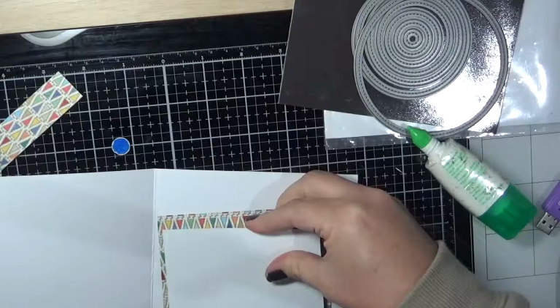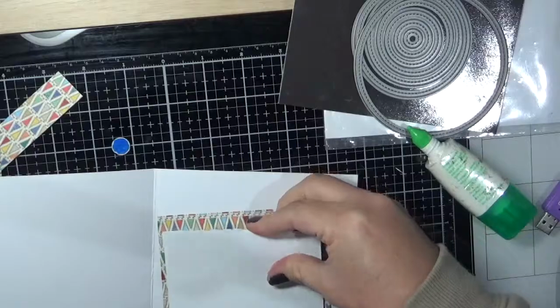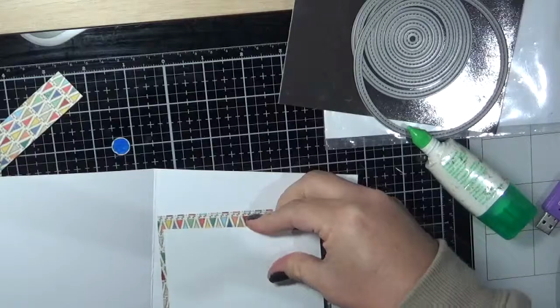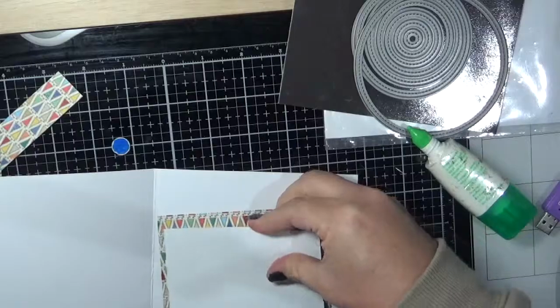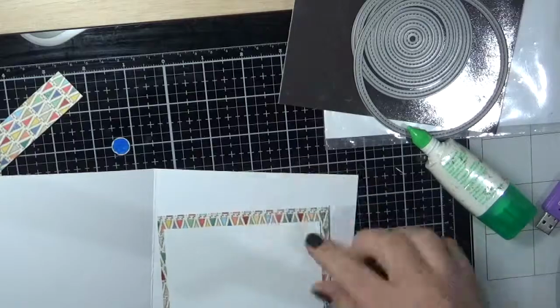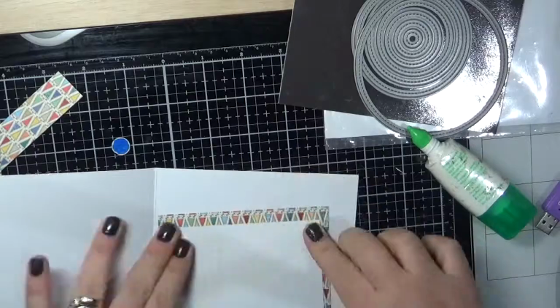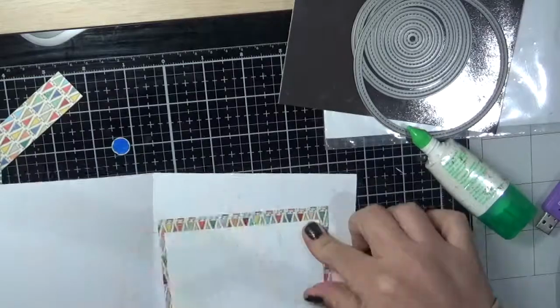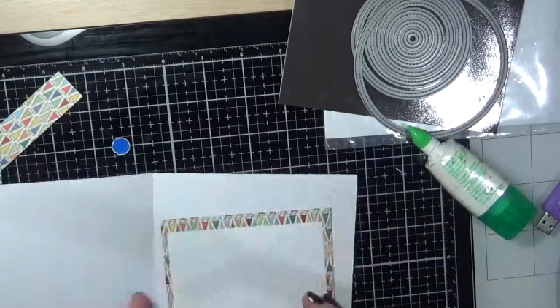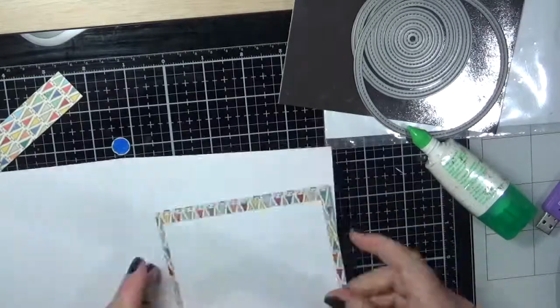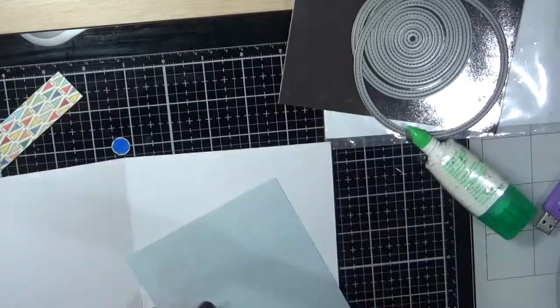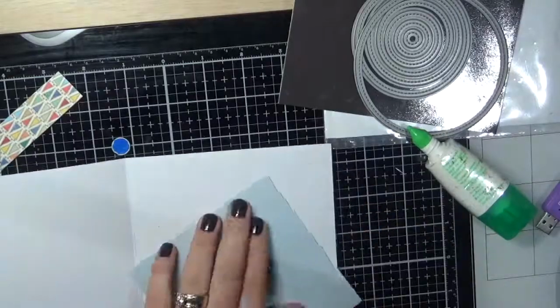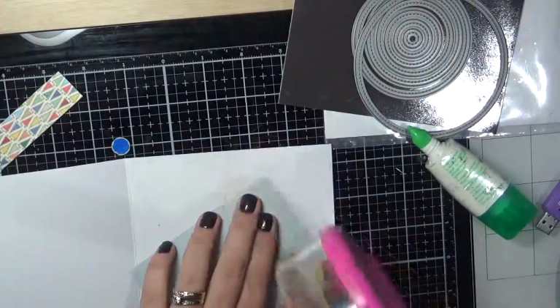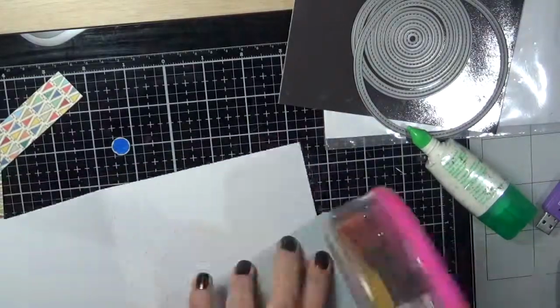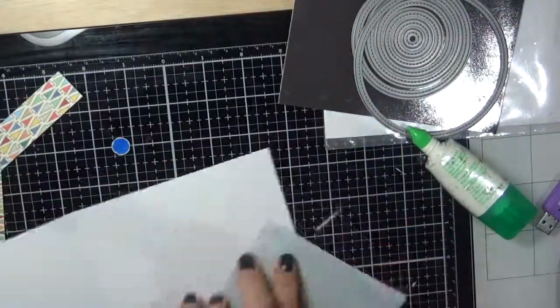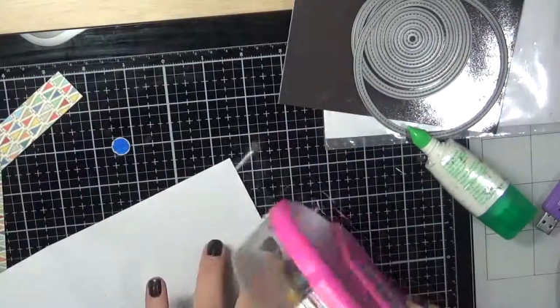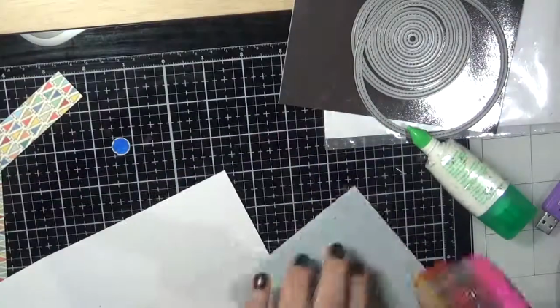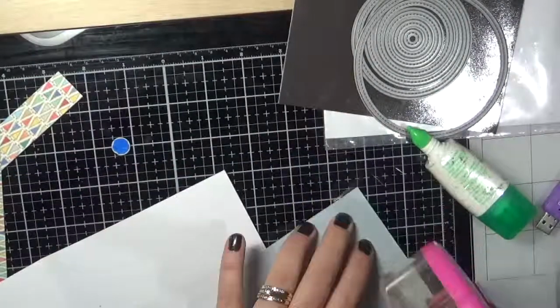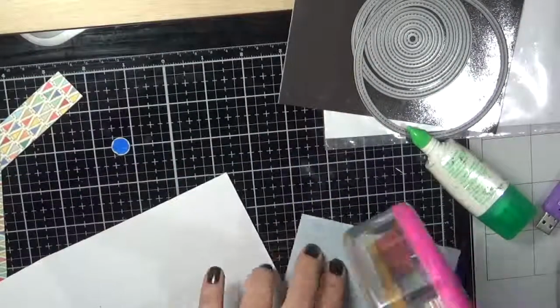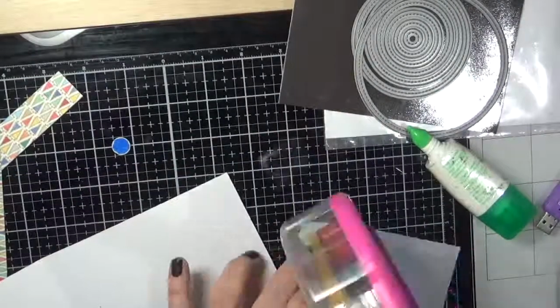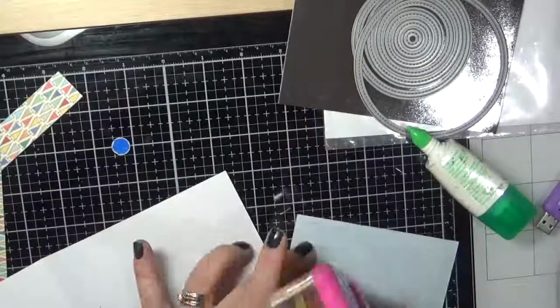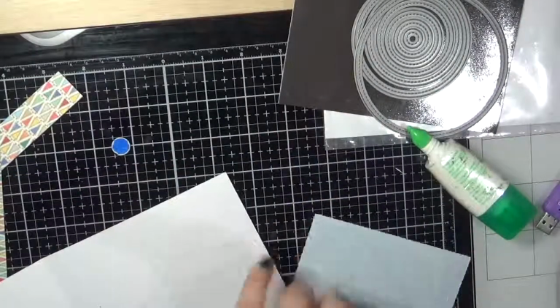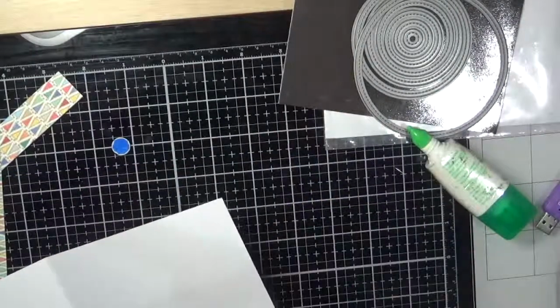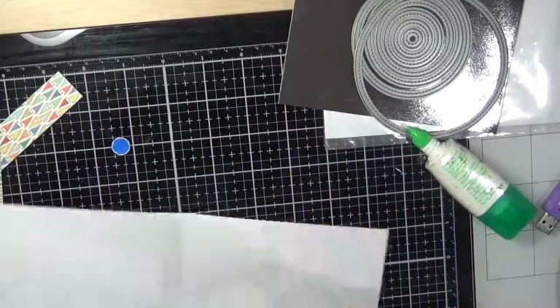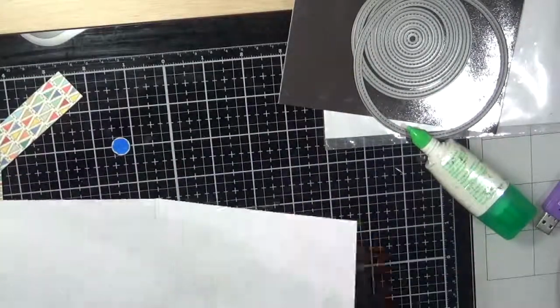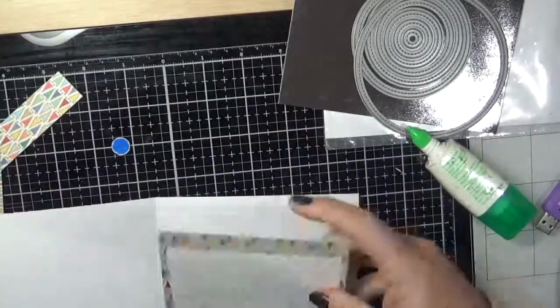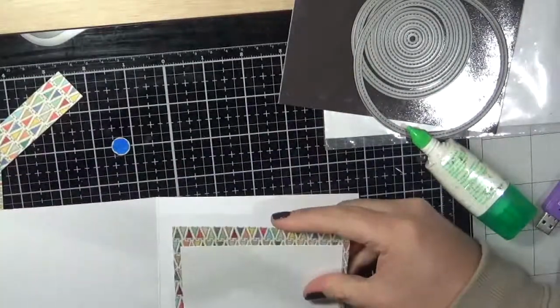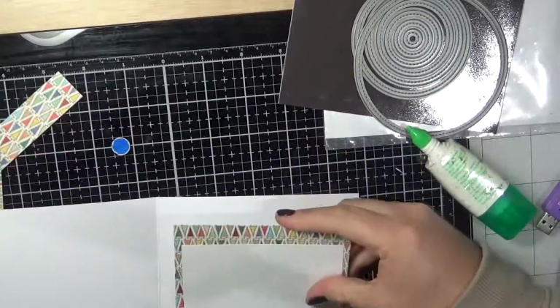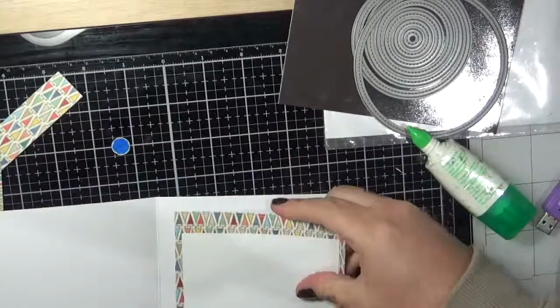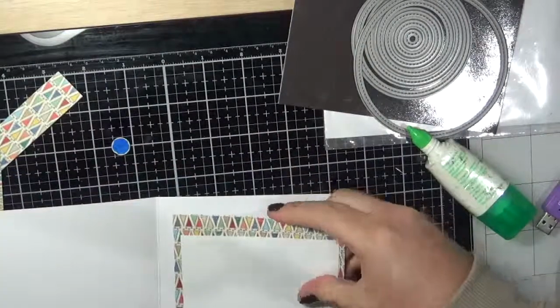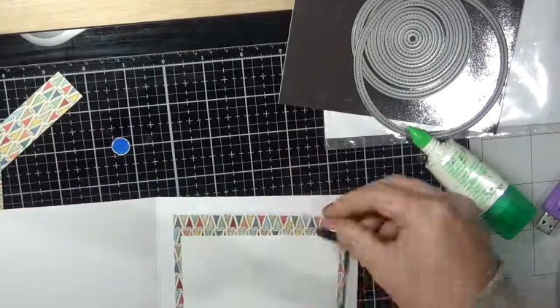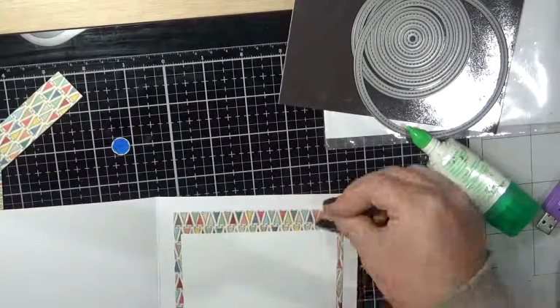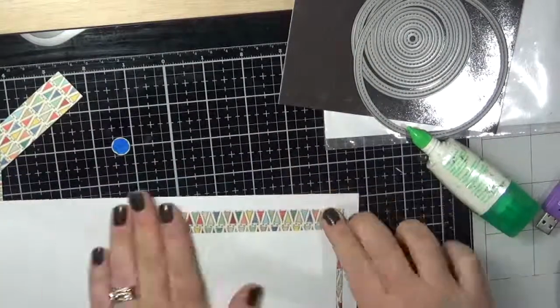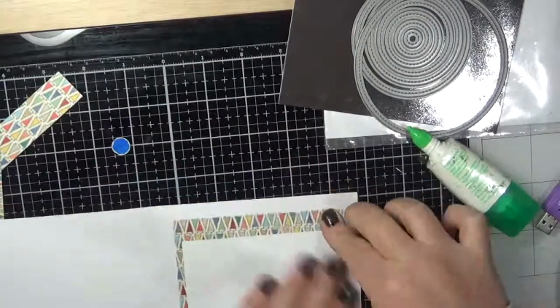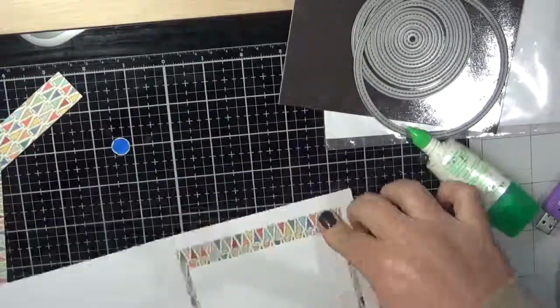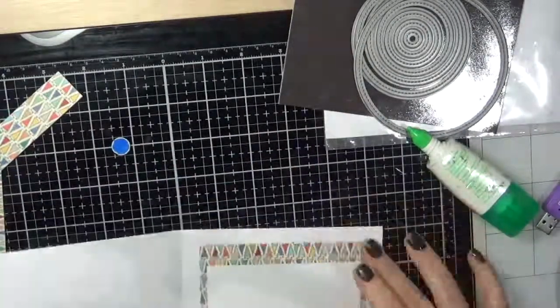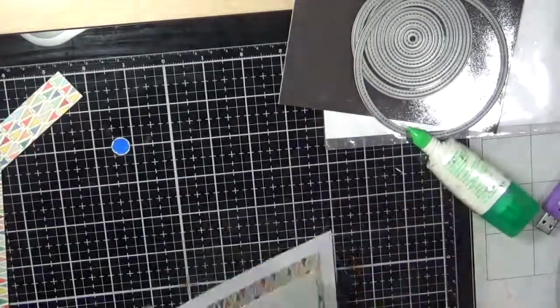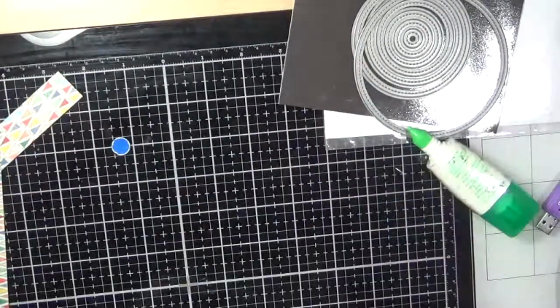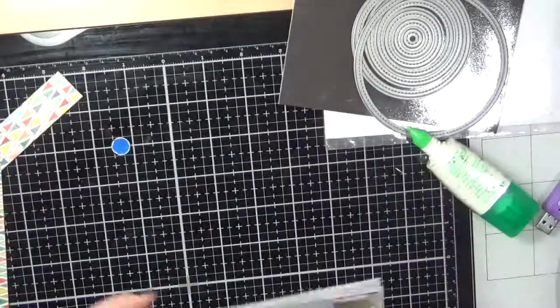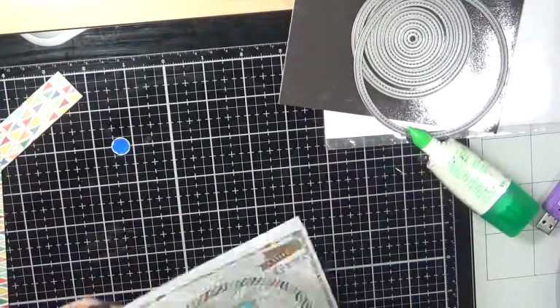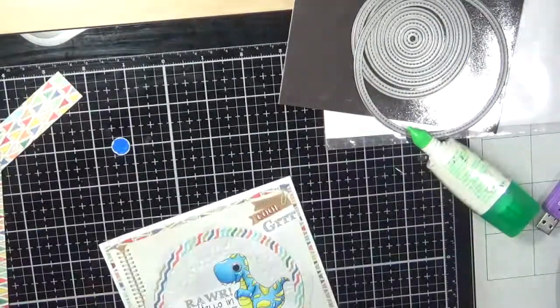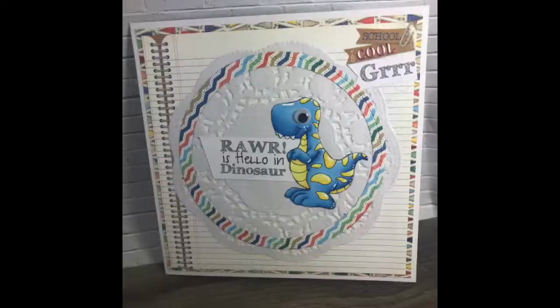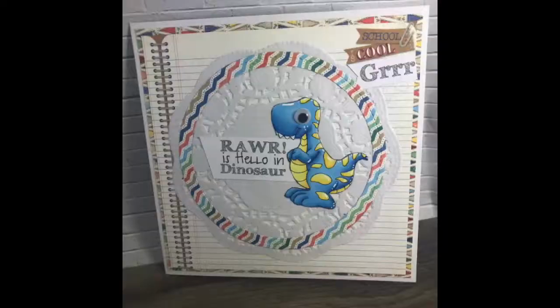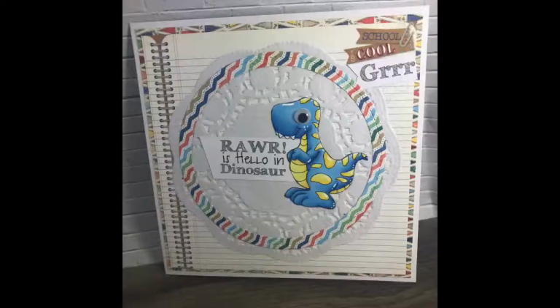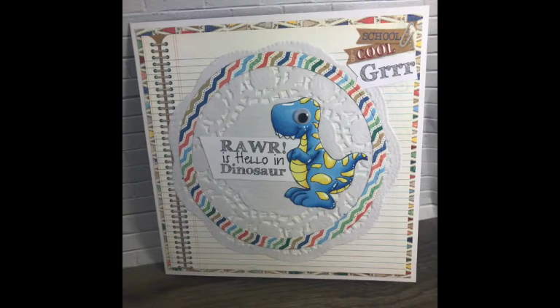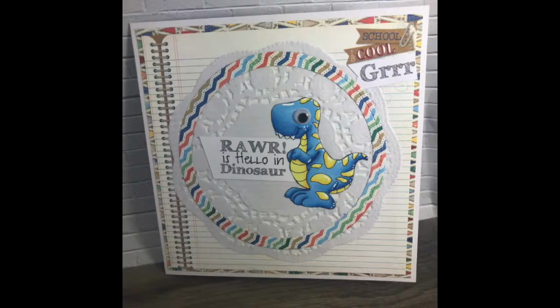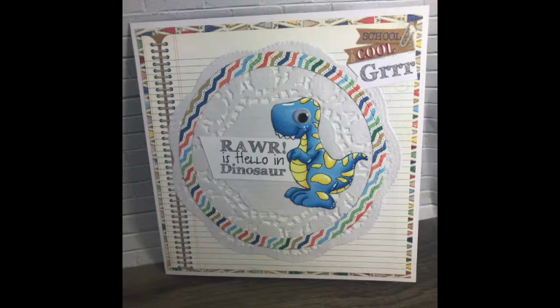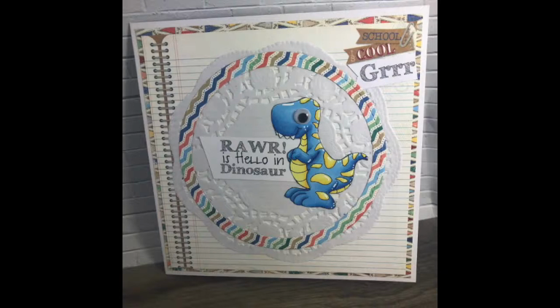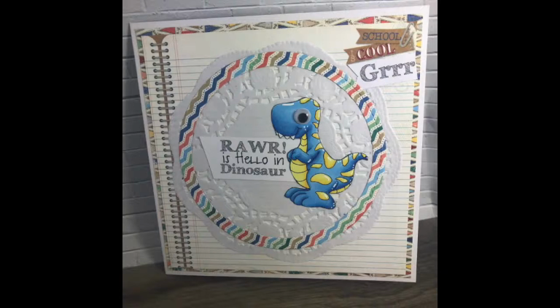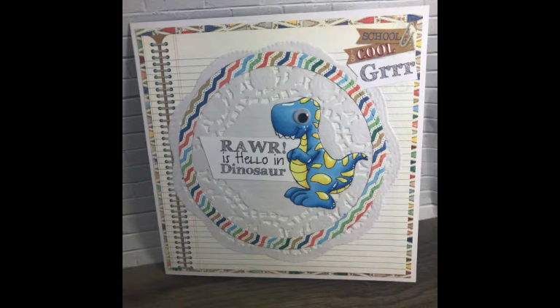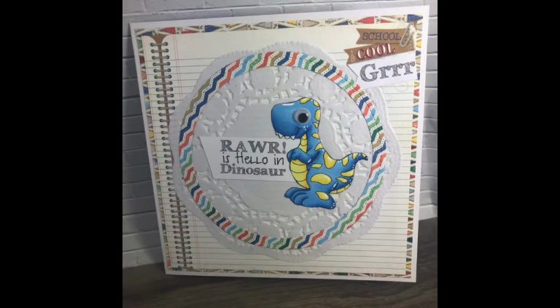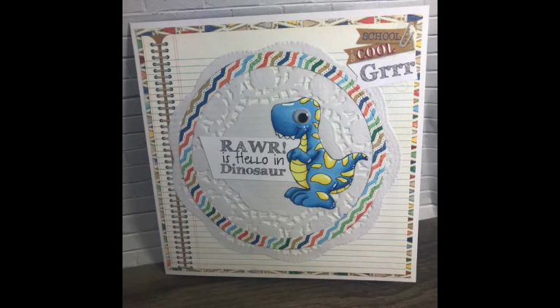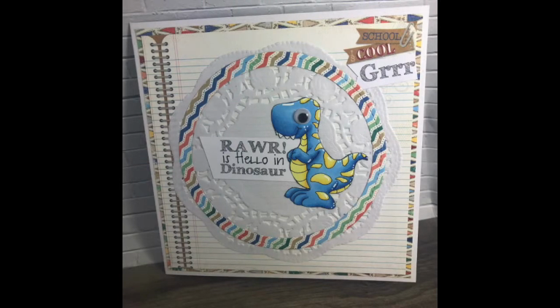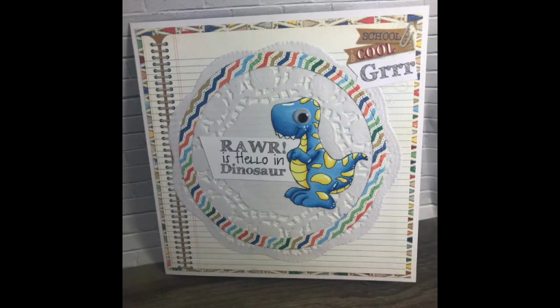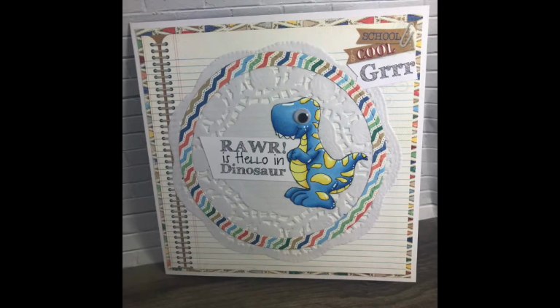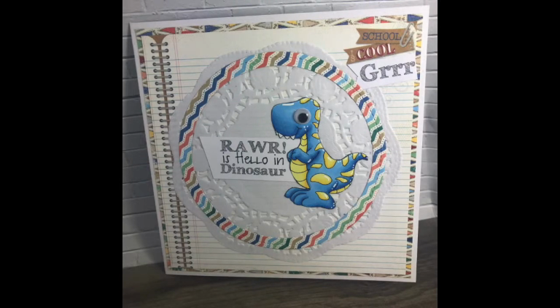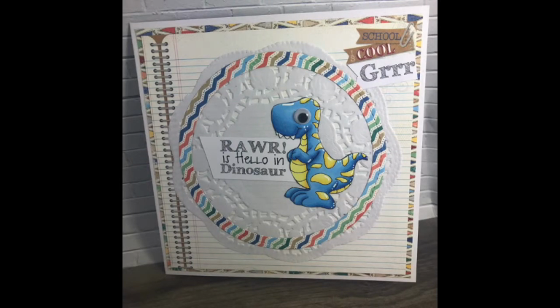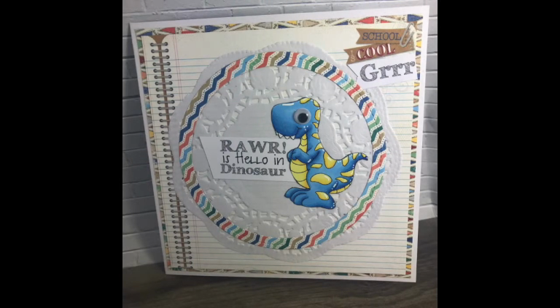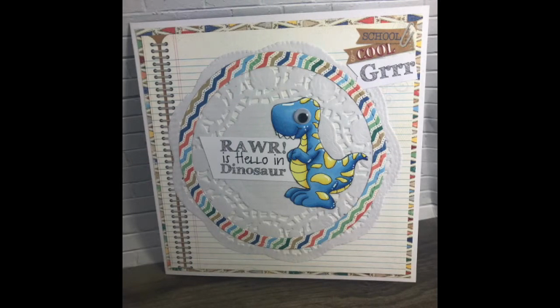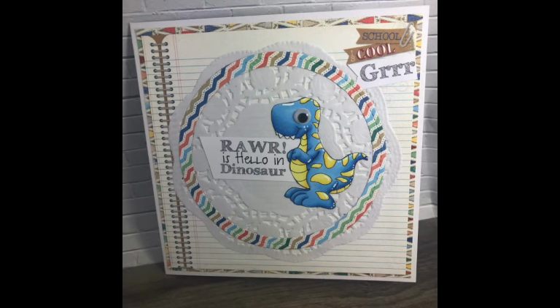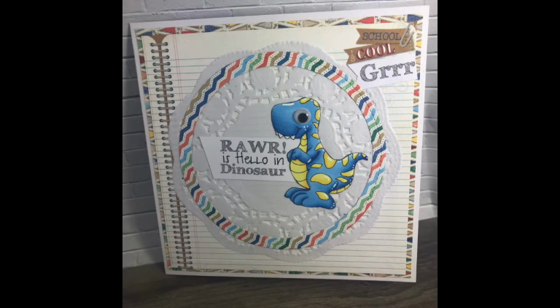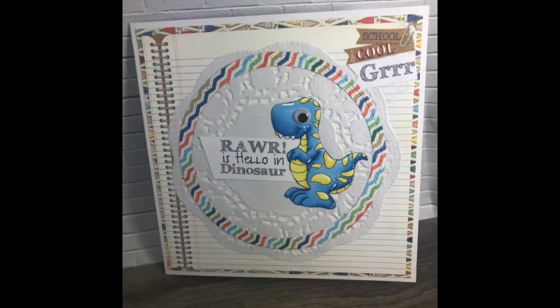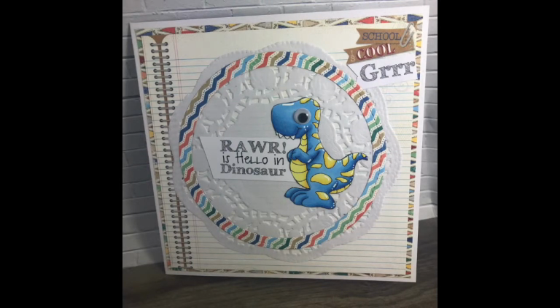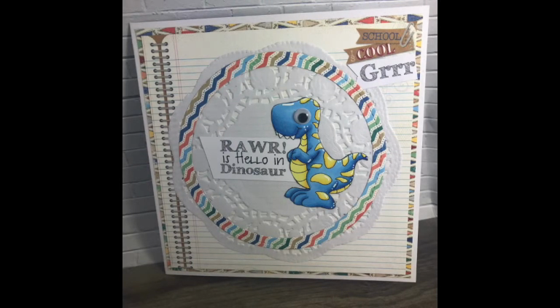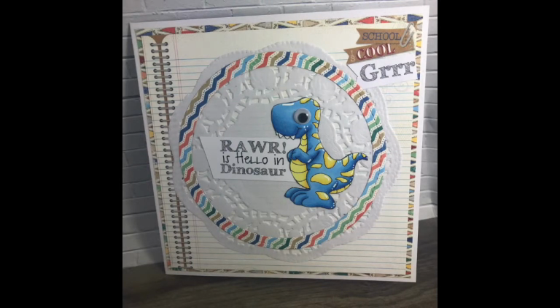So that's three cards using the same stamp set — they all turned out fantastic. Thank you for watching and I hope to see you all soon. Bye!